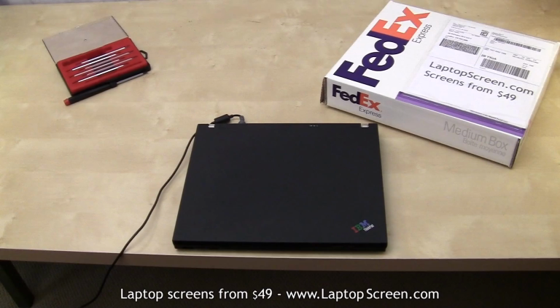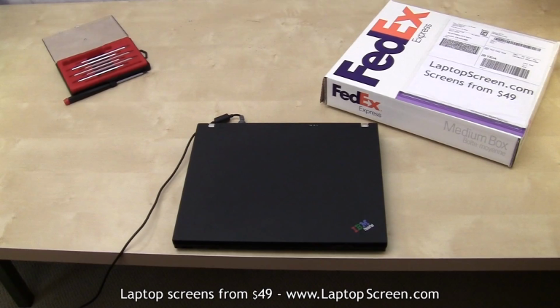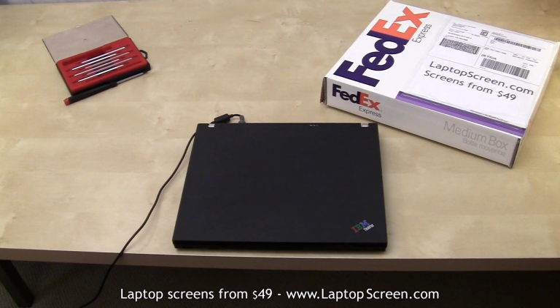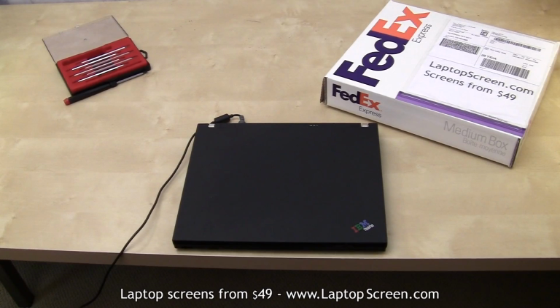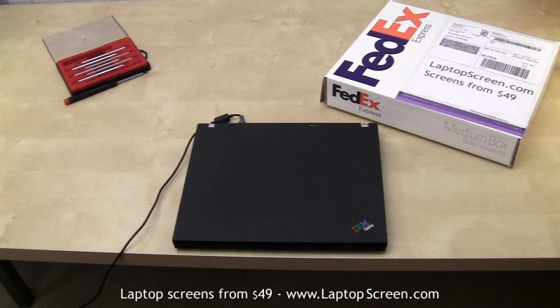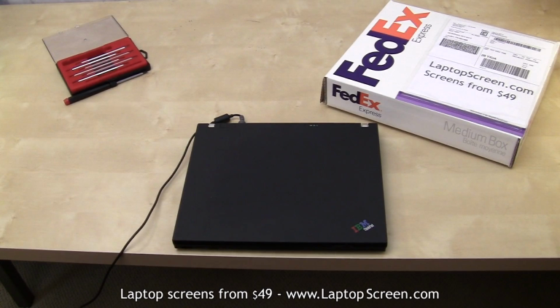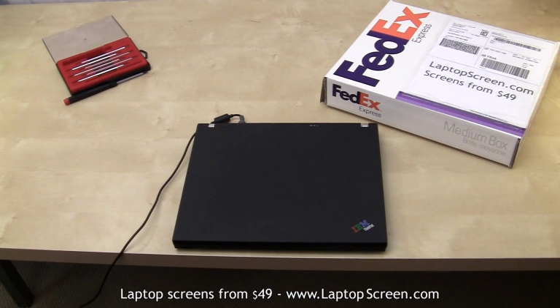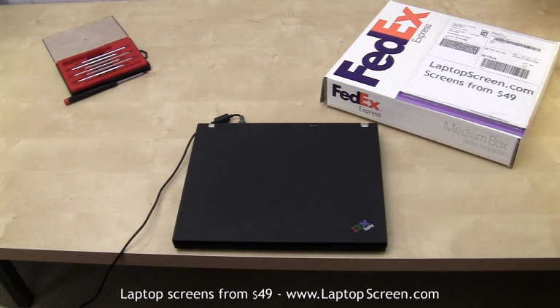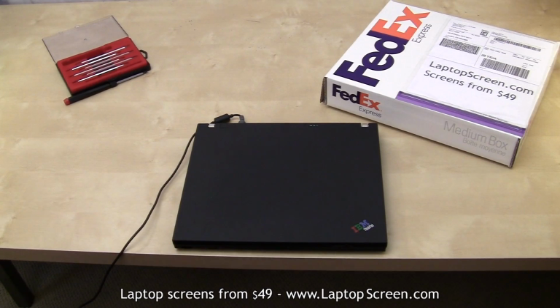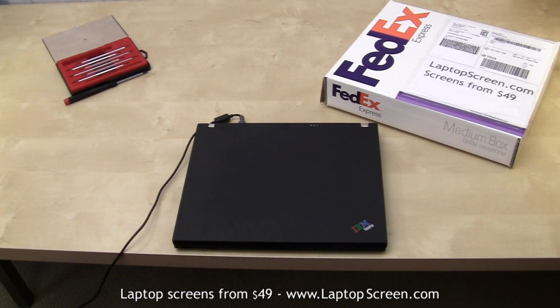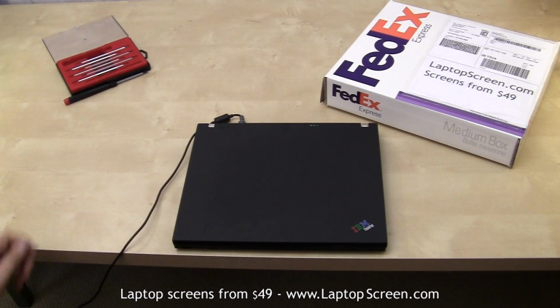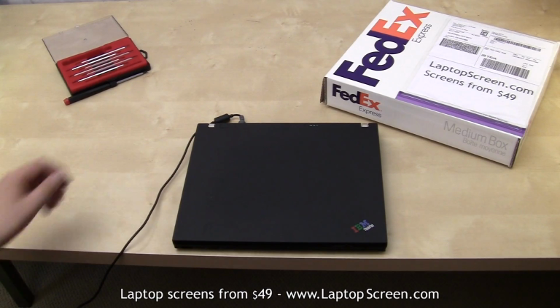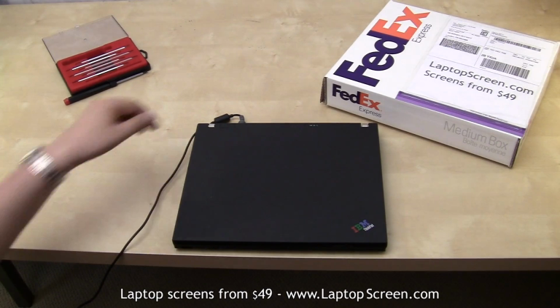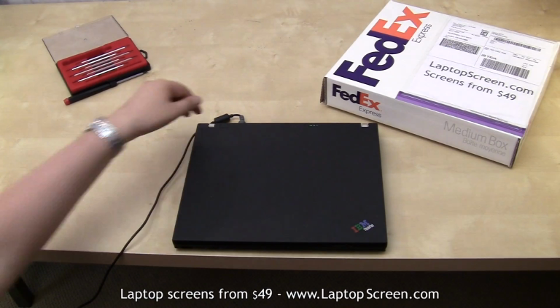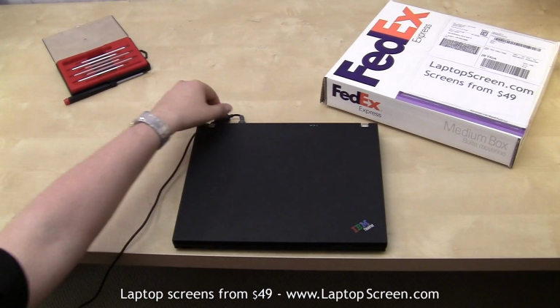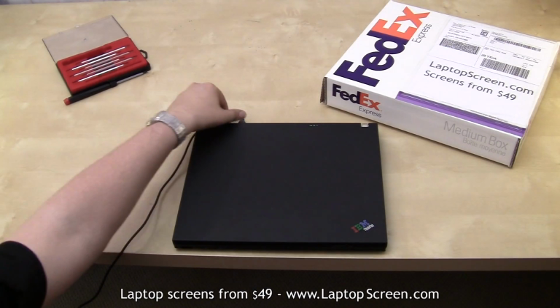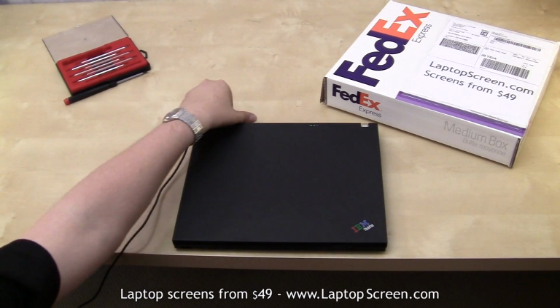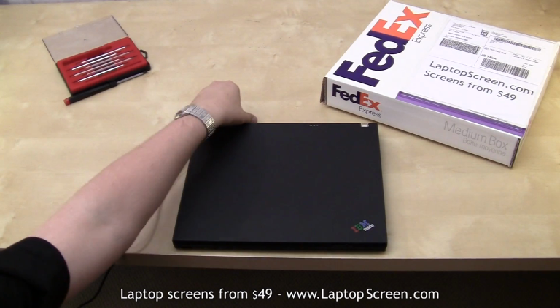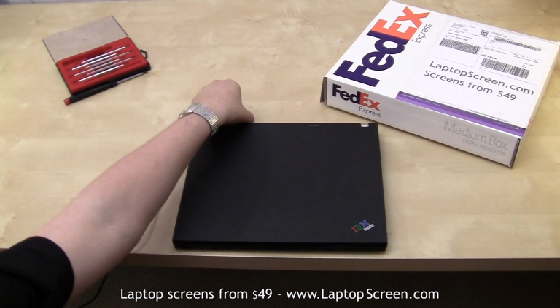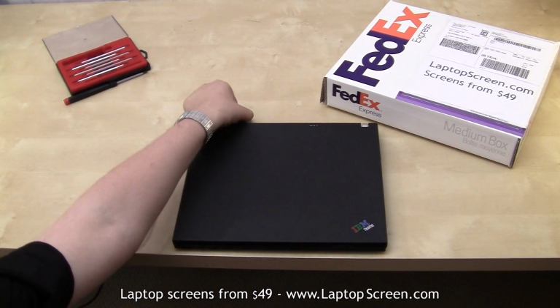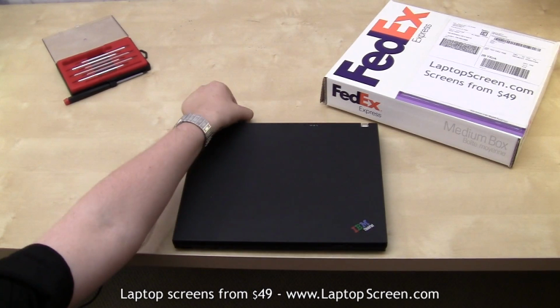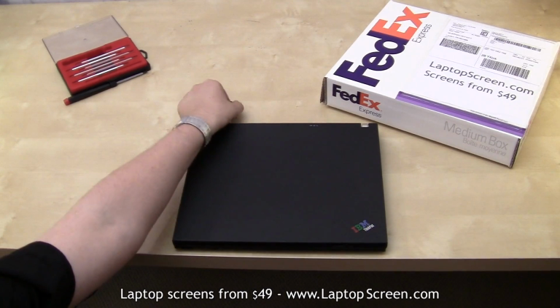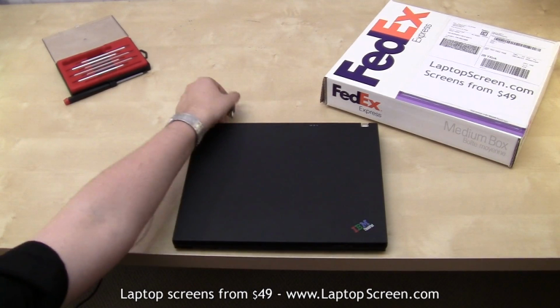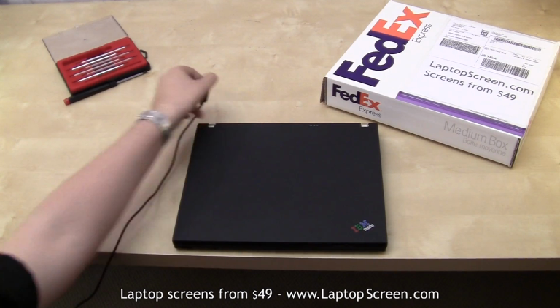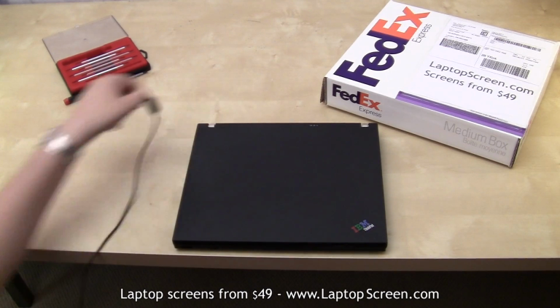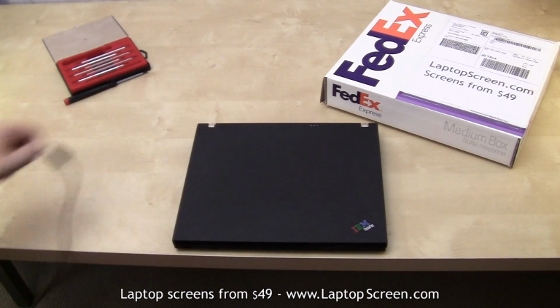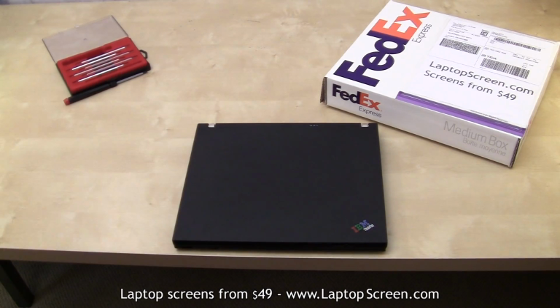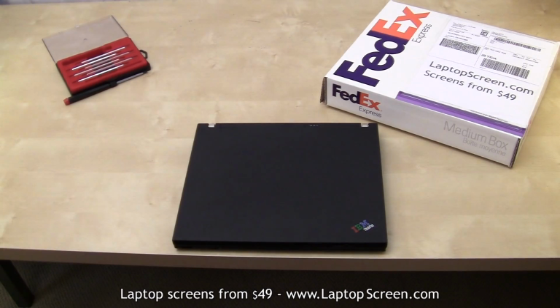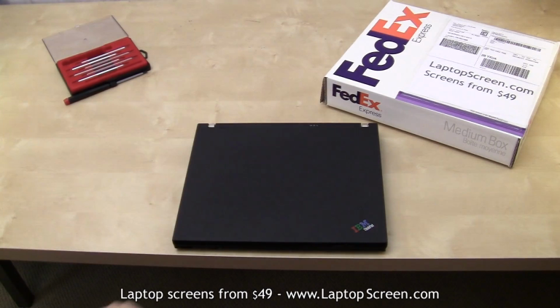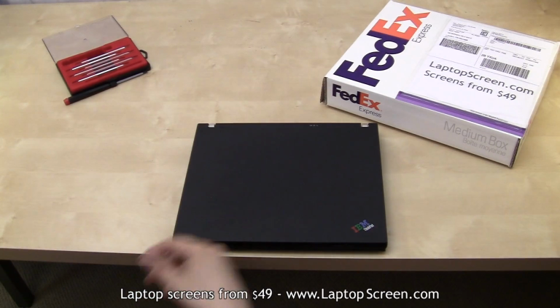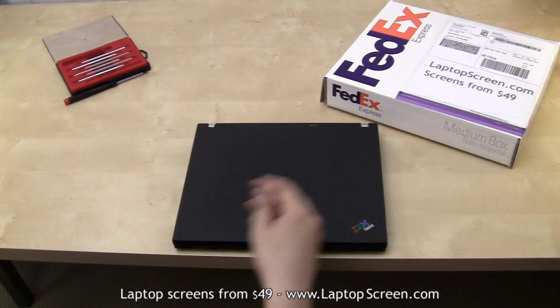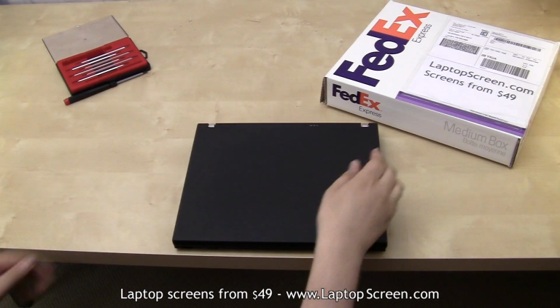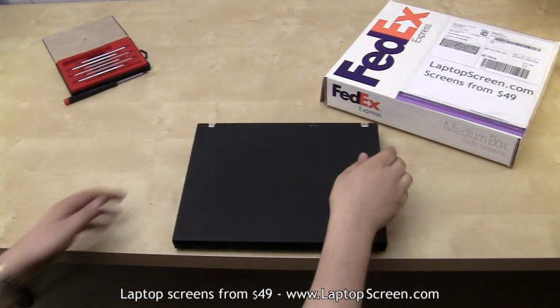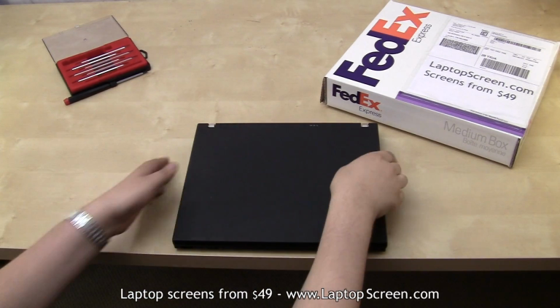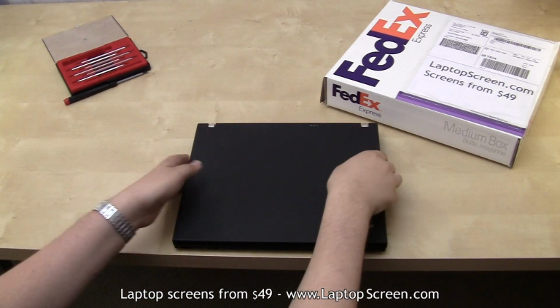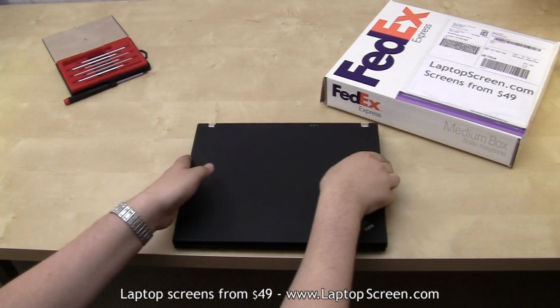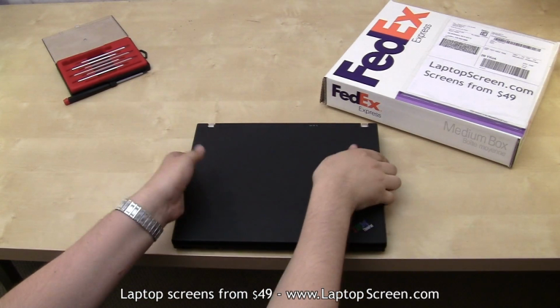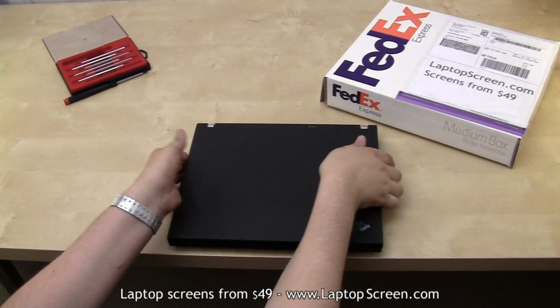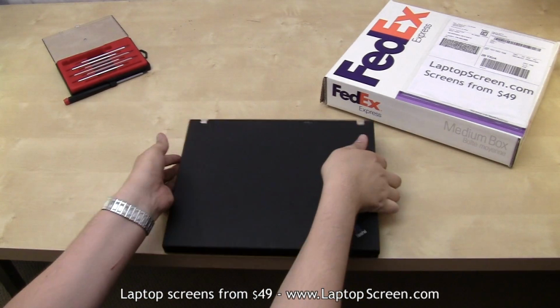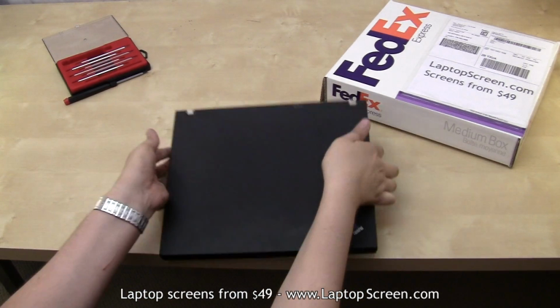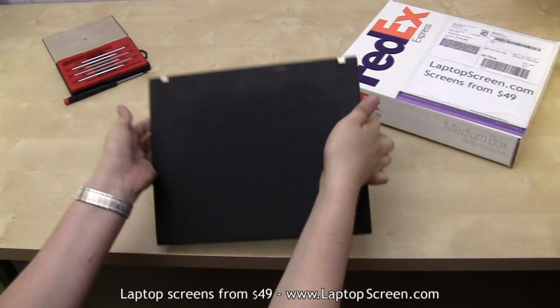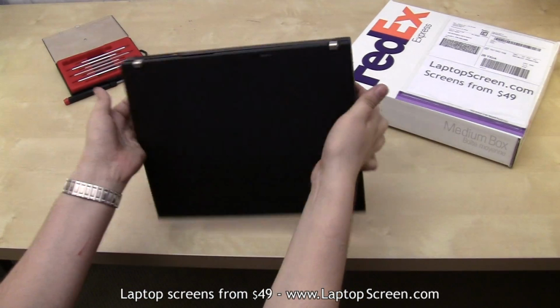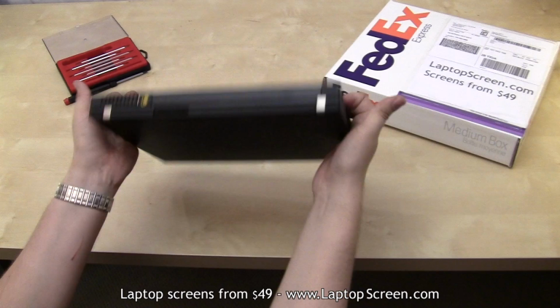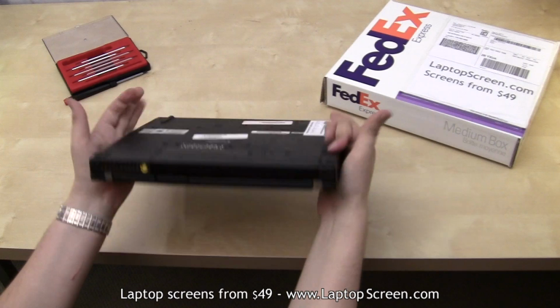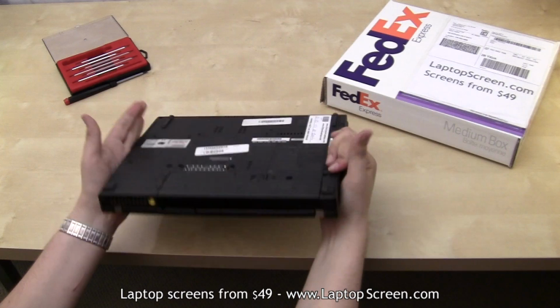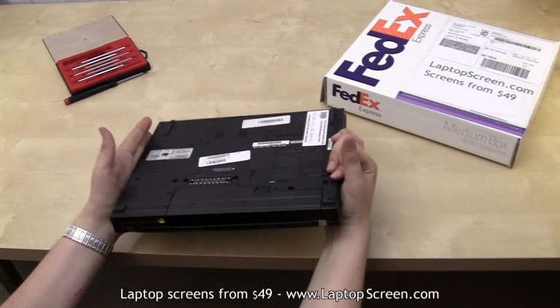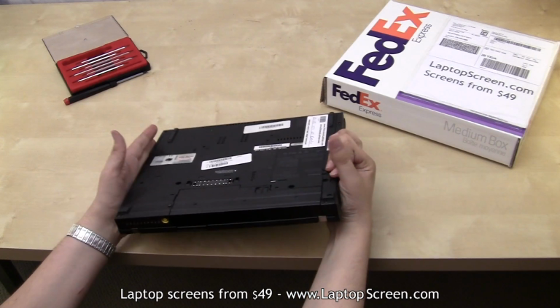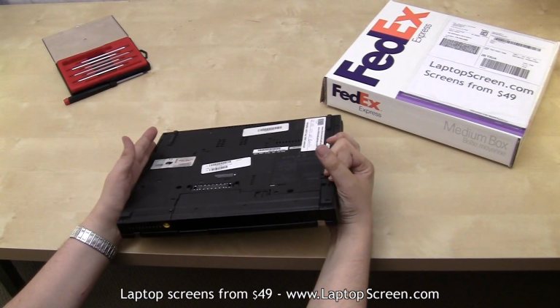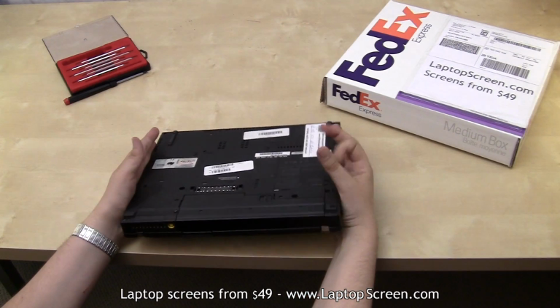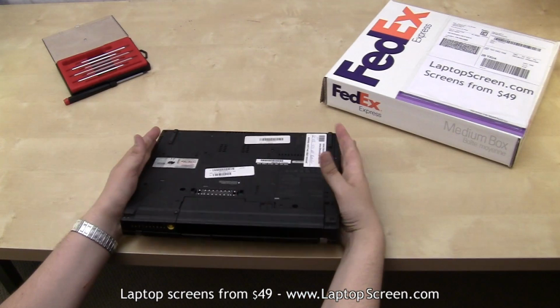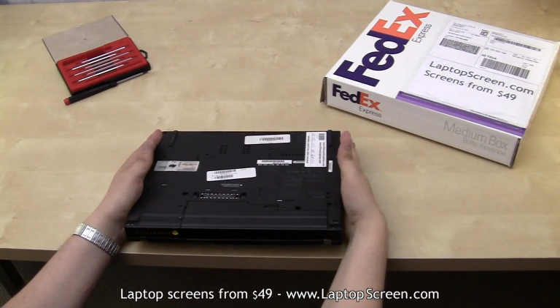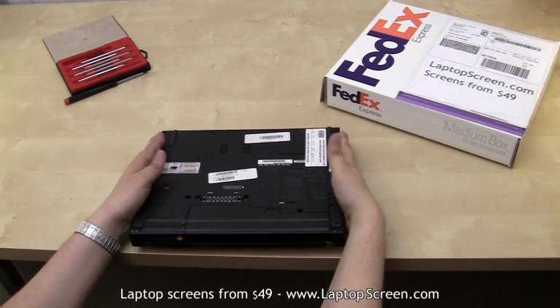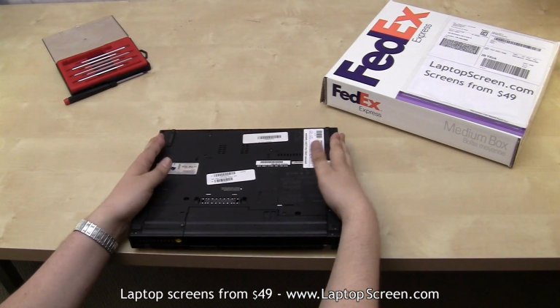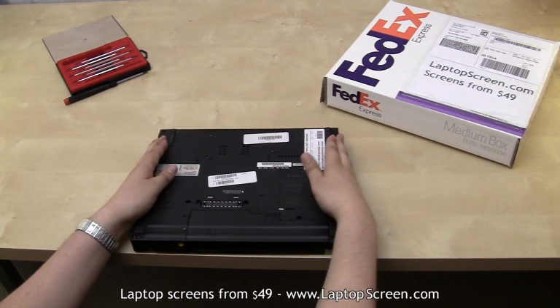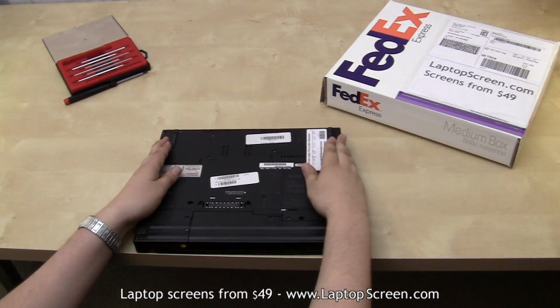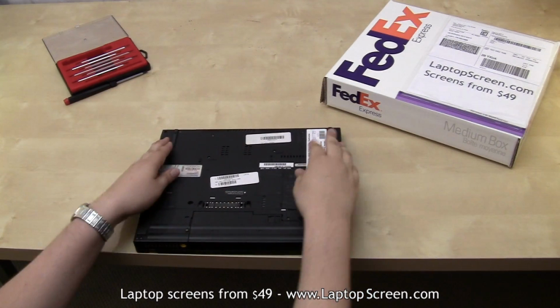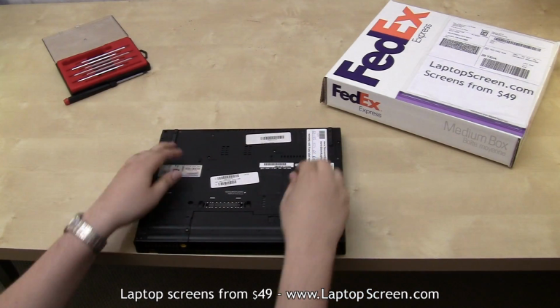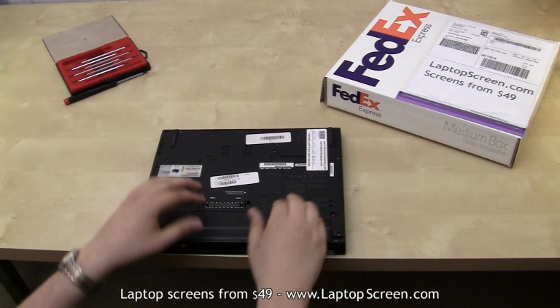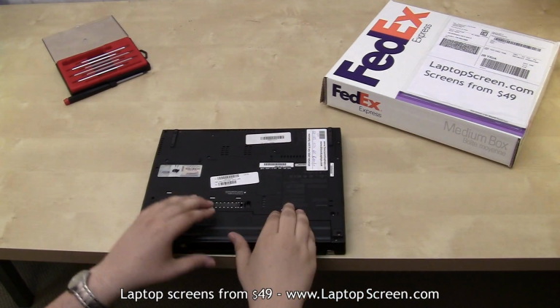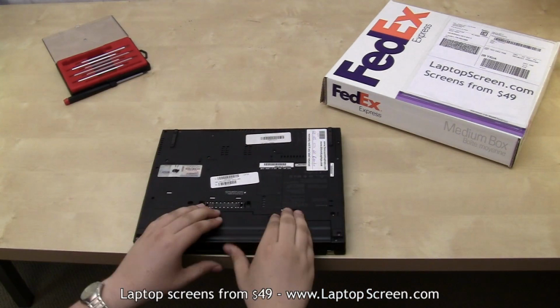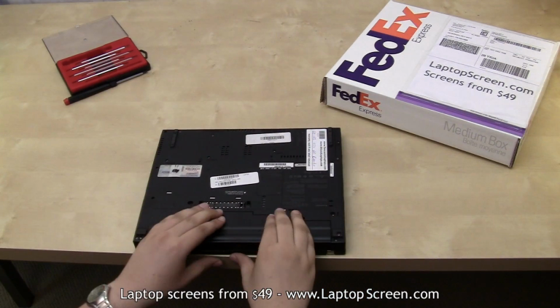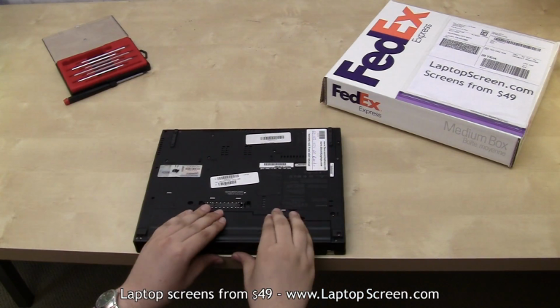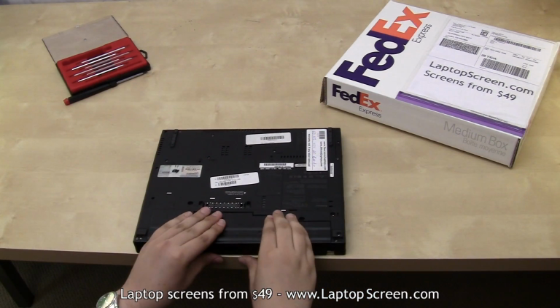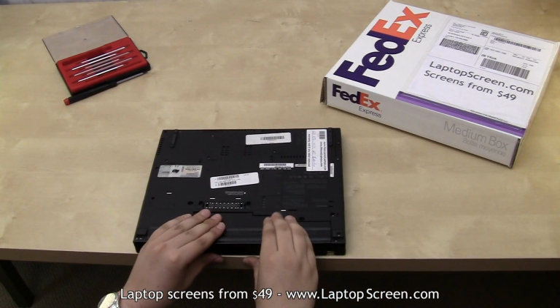The first step when replacing the LCD panel on any laptop is to make sure the laptop is not plugged in and to remove the battery.